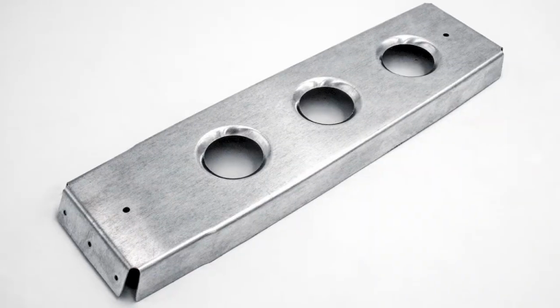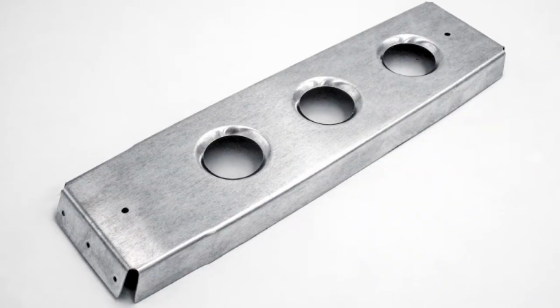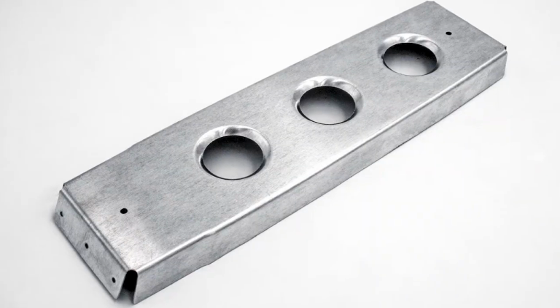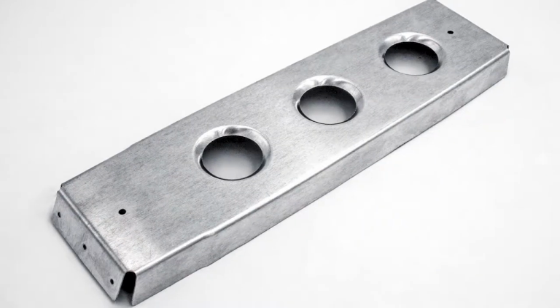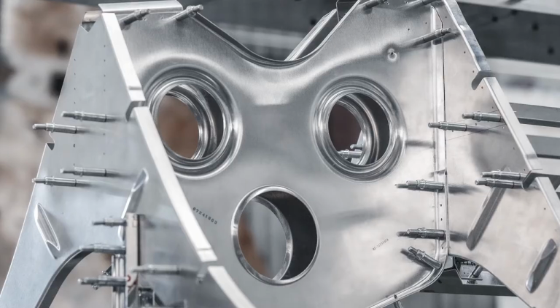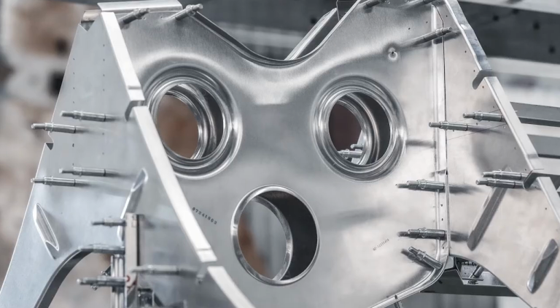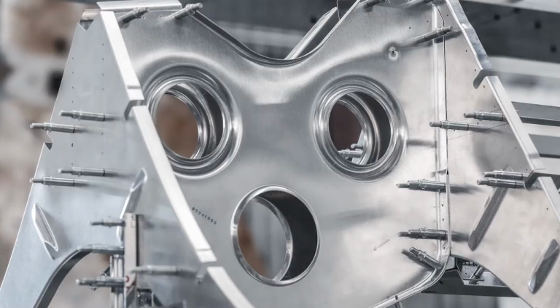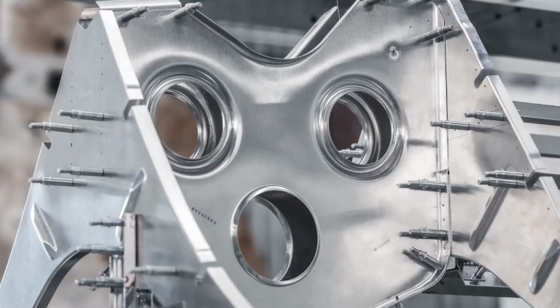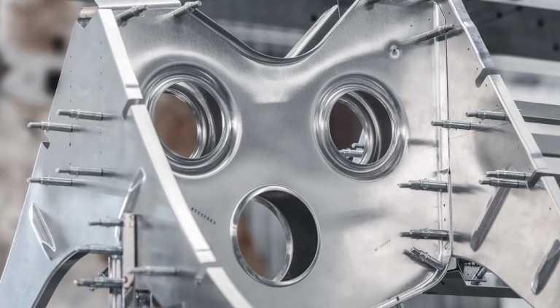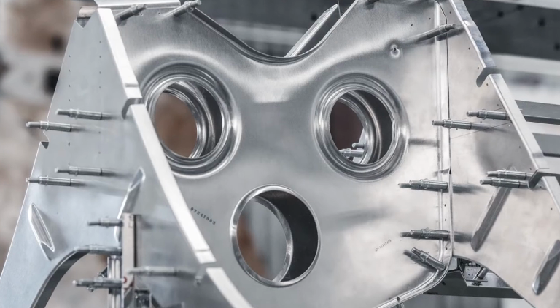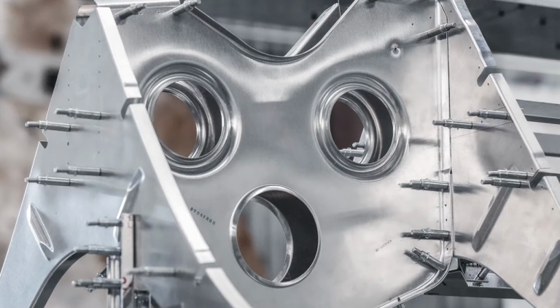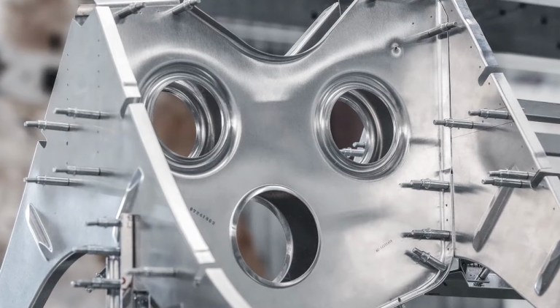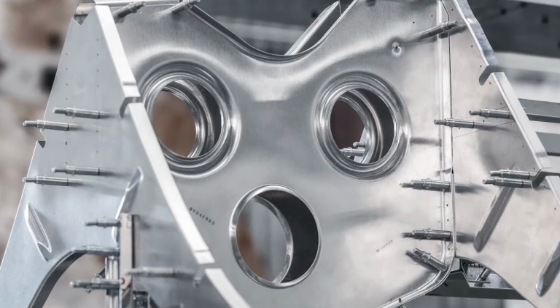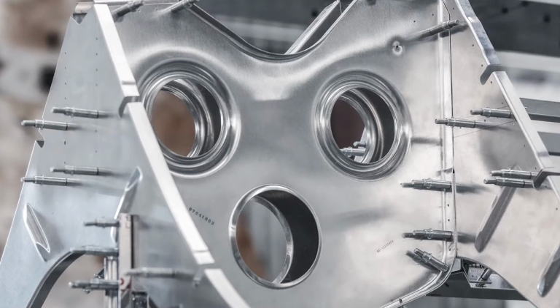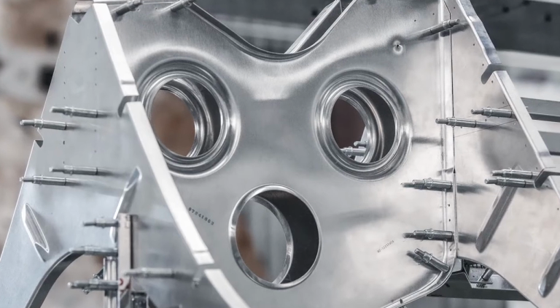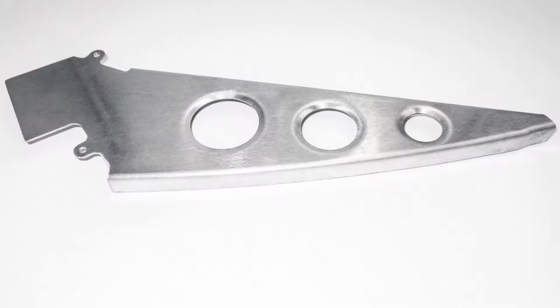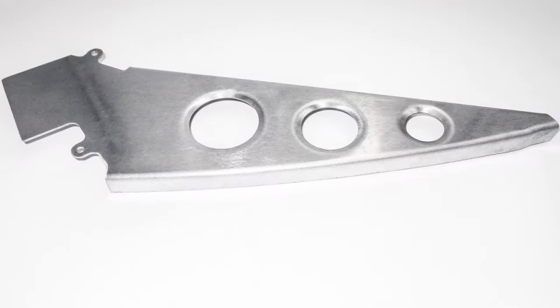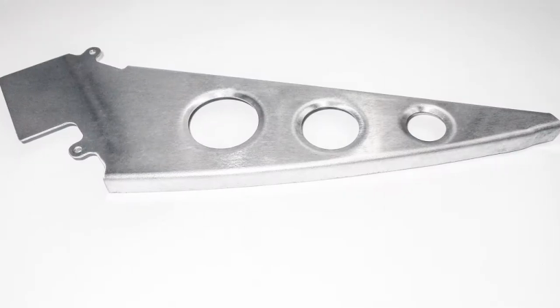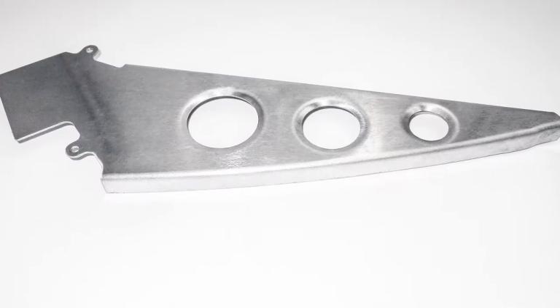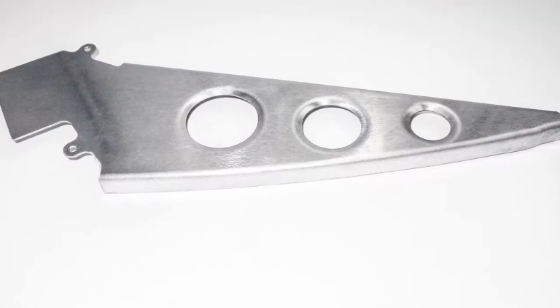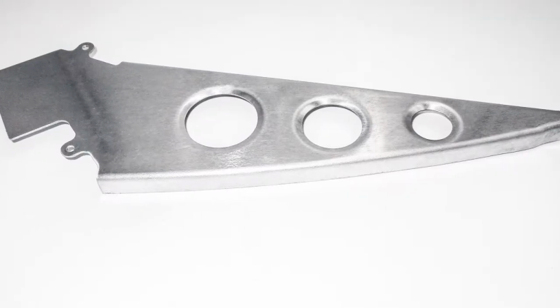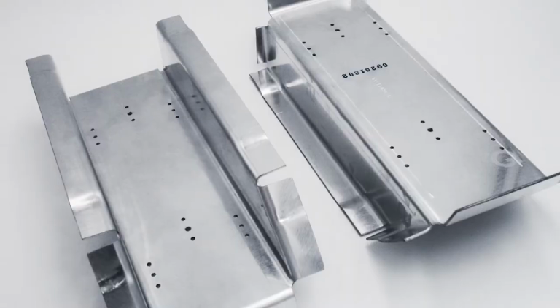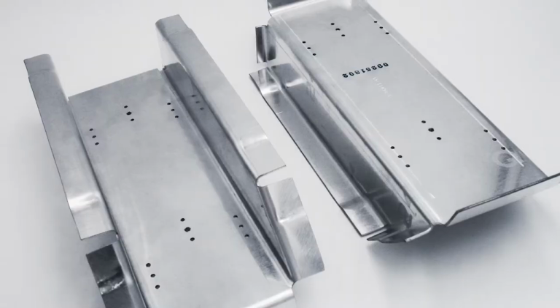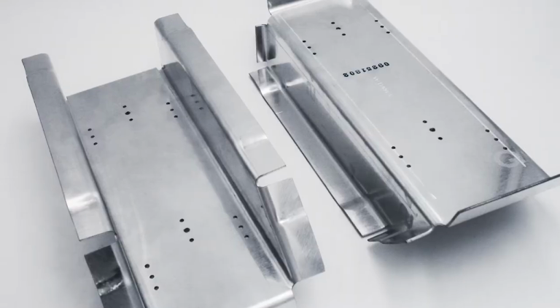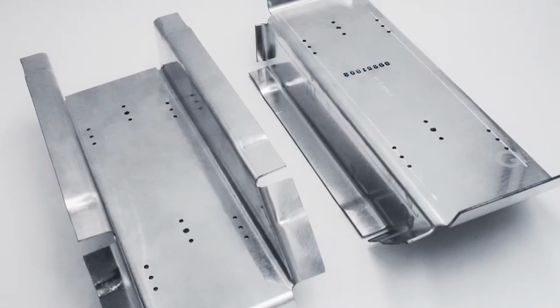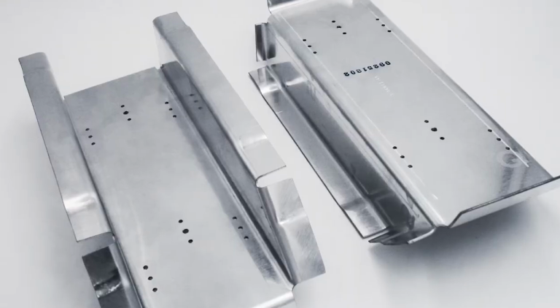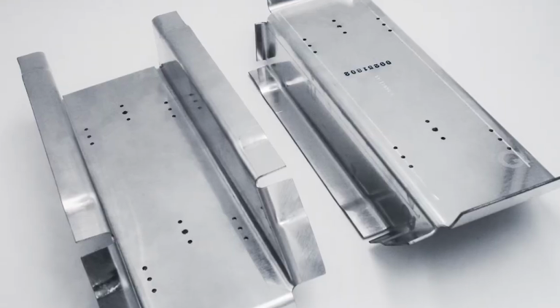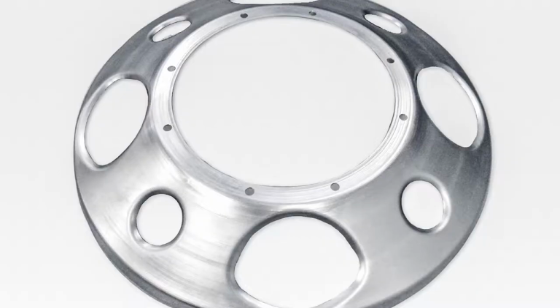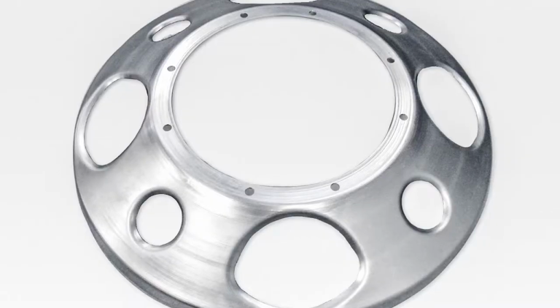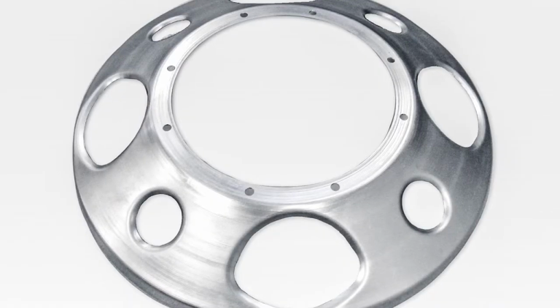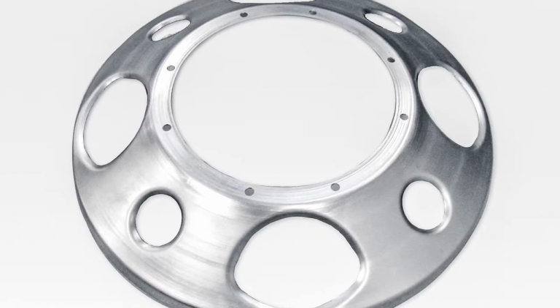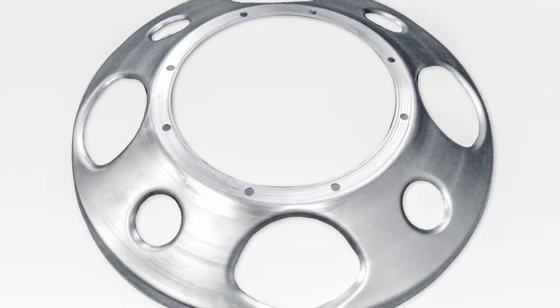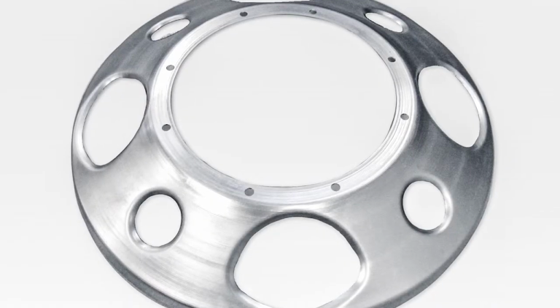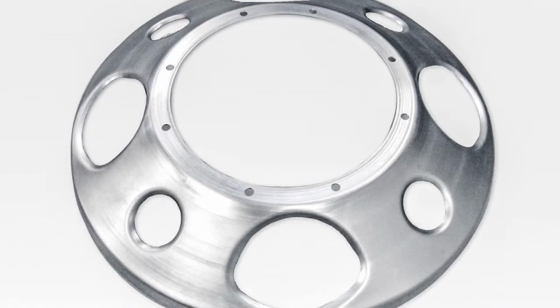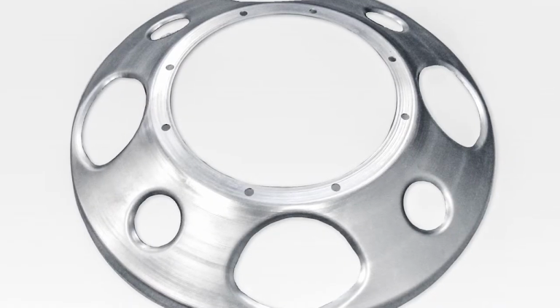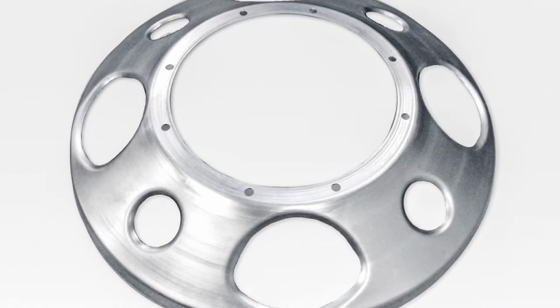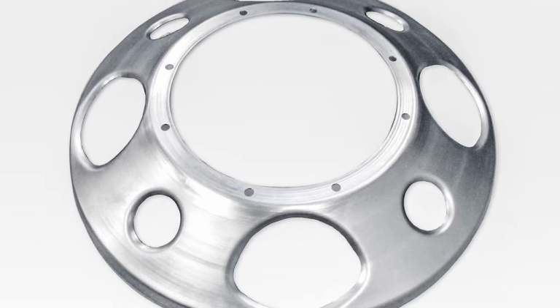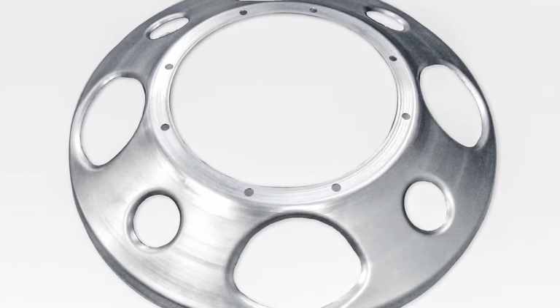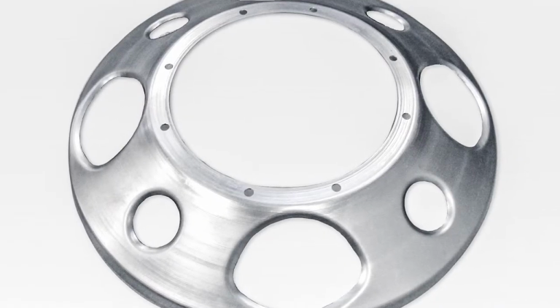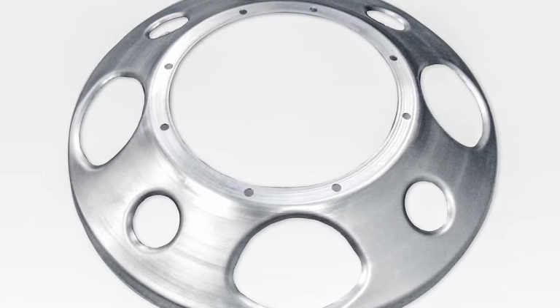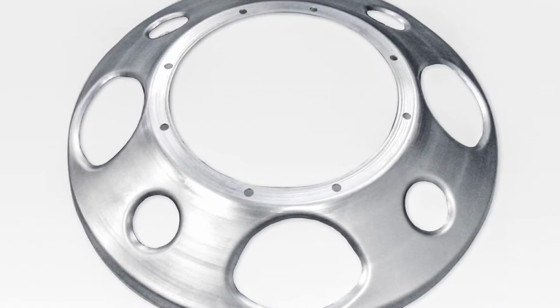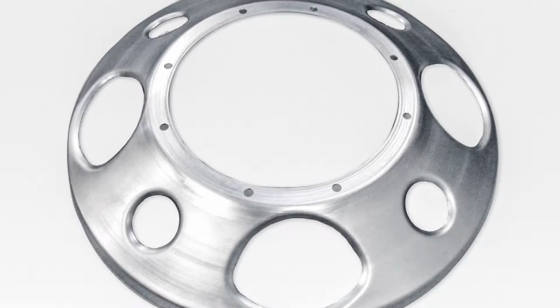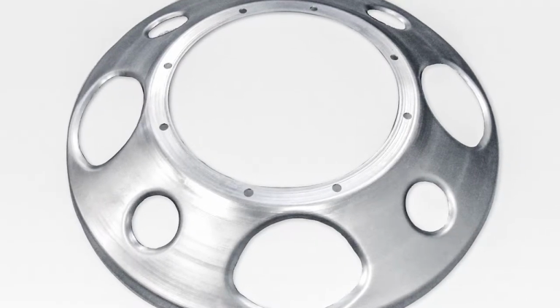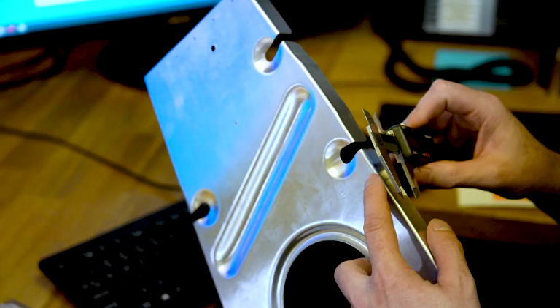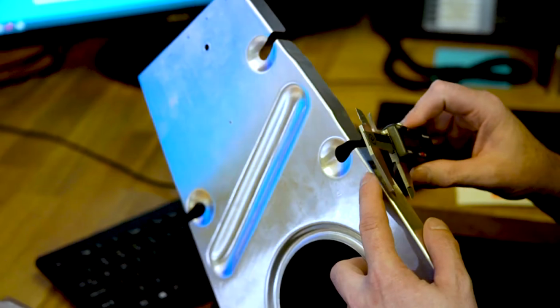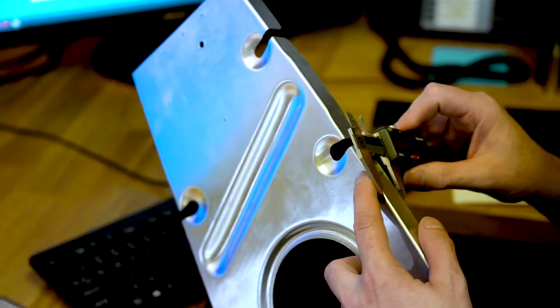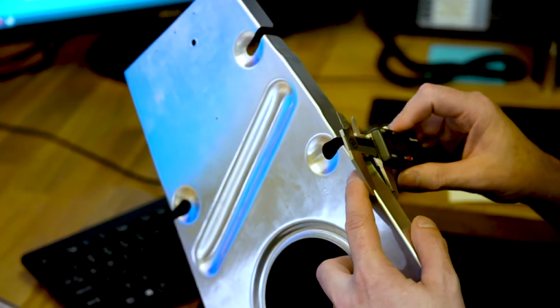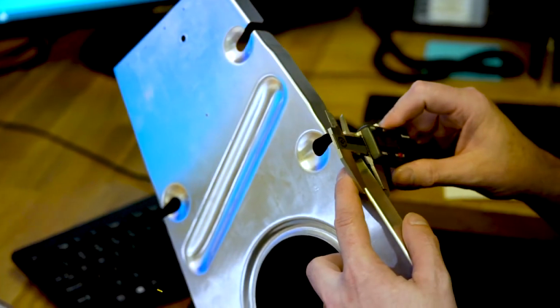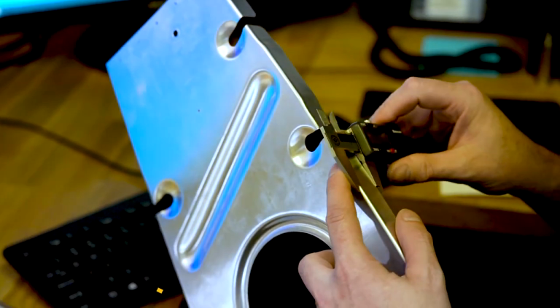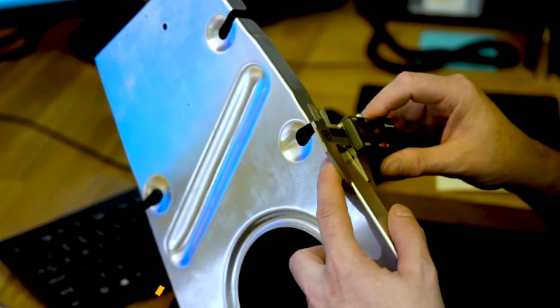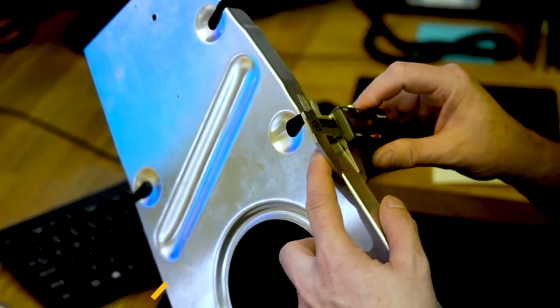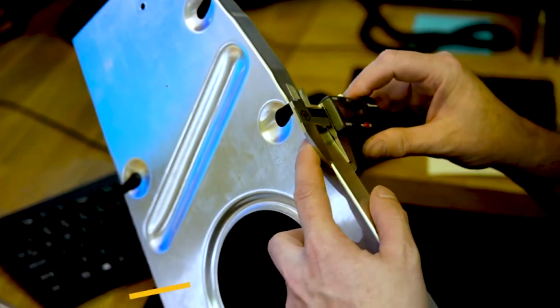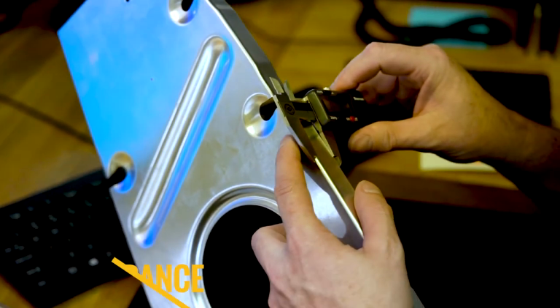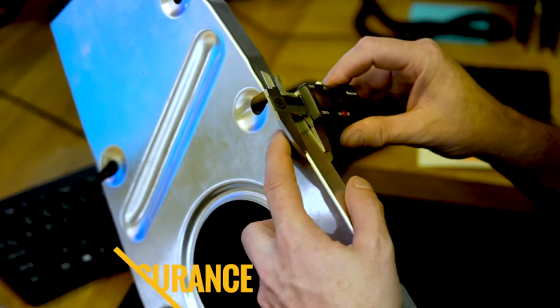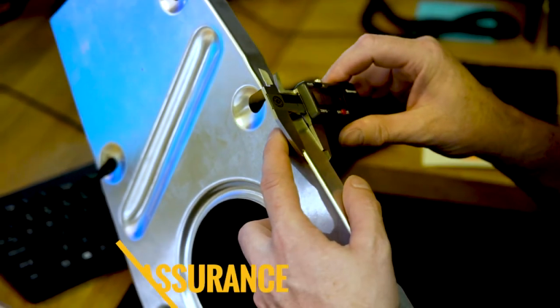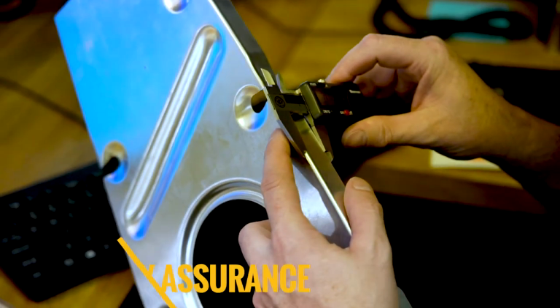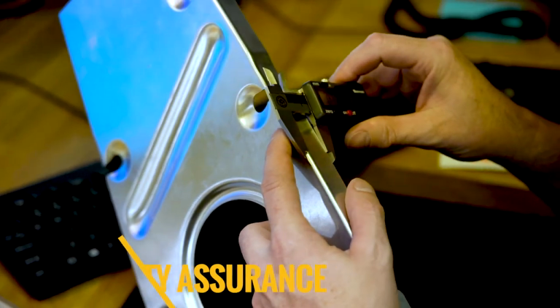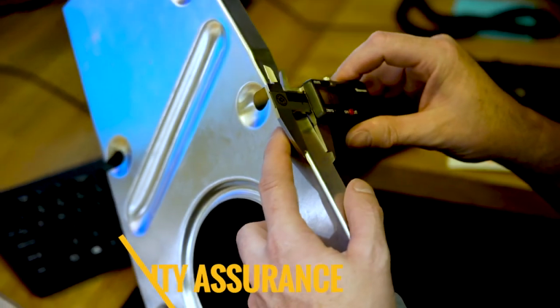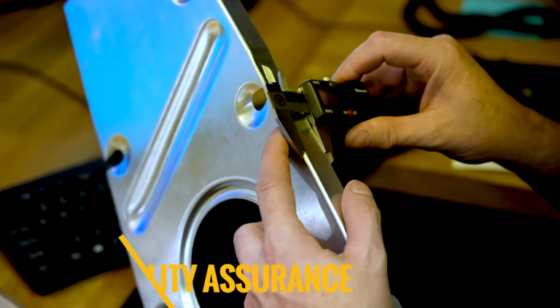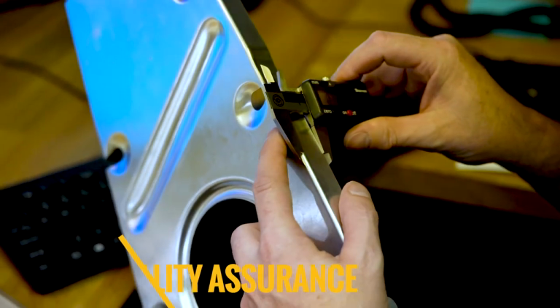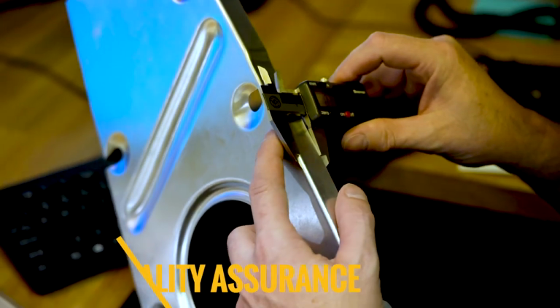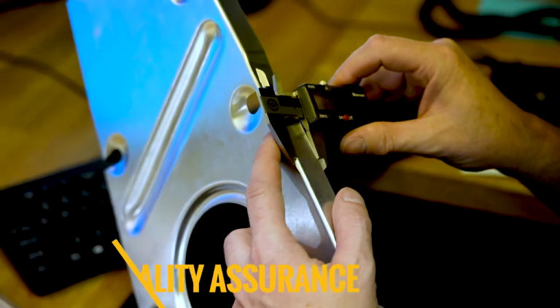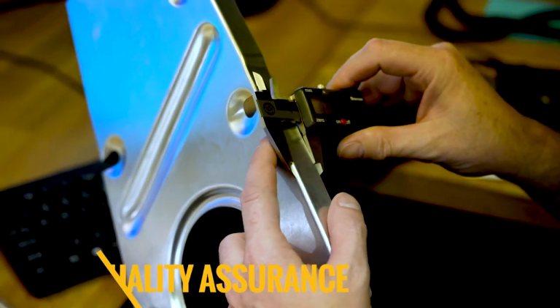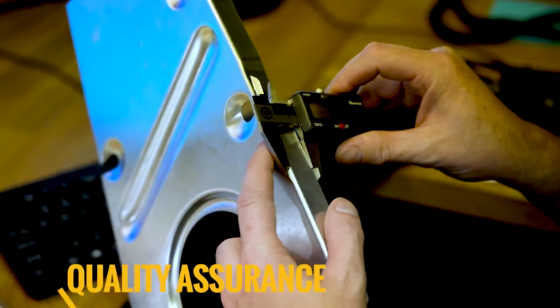Ribs, bulkheads, formers, frames, and stiffeners are all typical types of parts that we form every day.